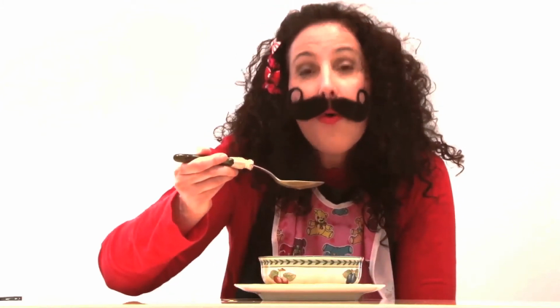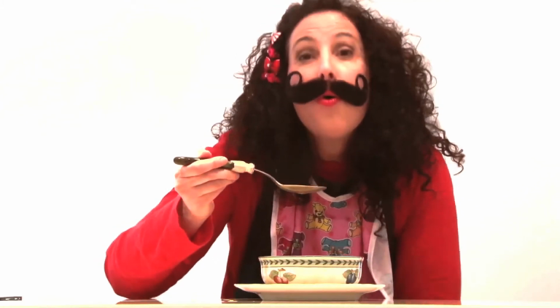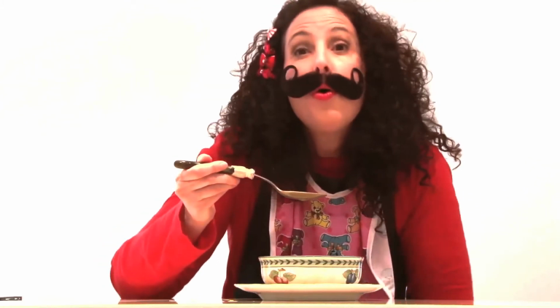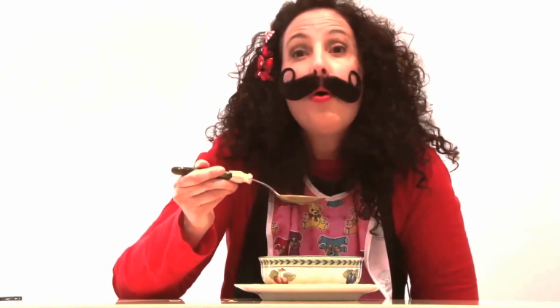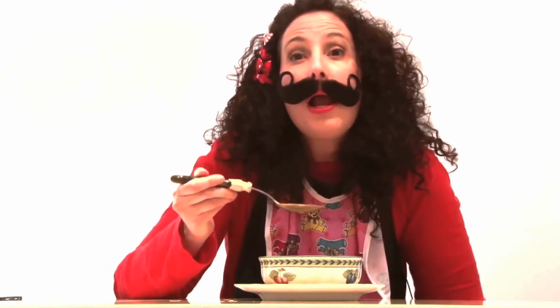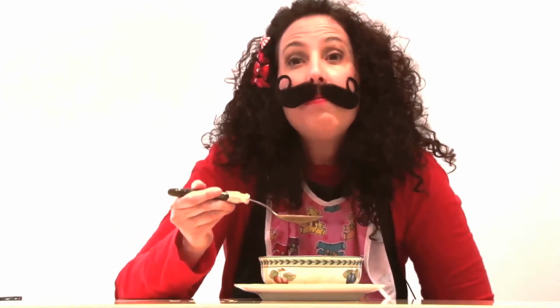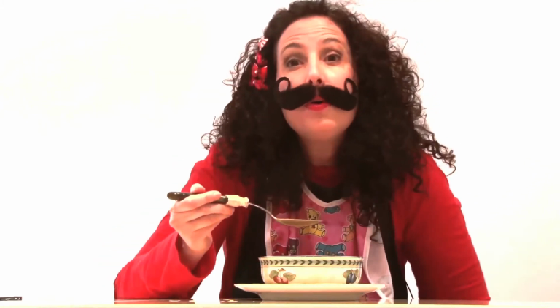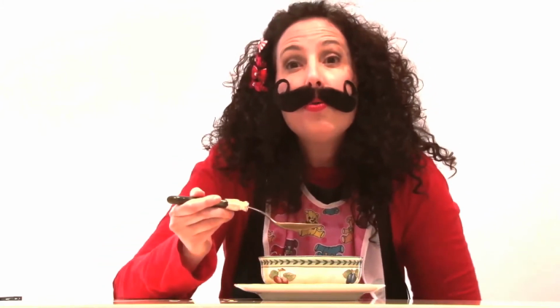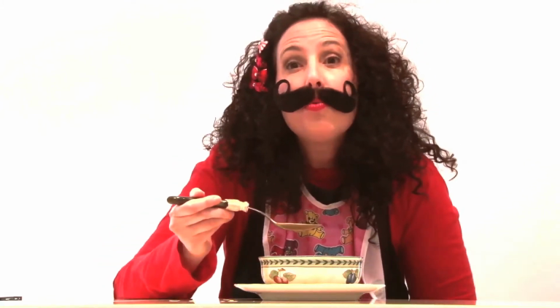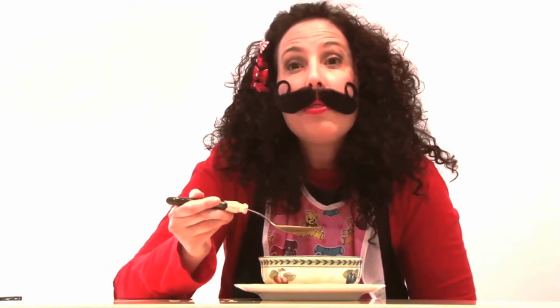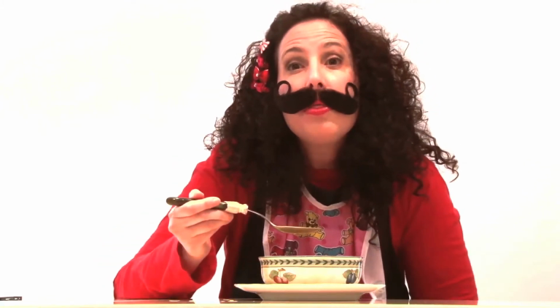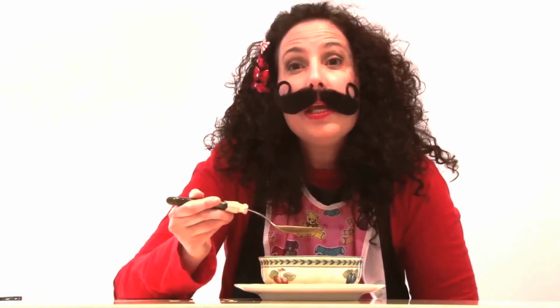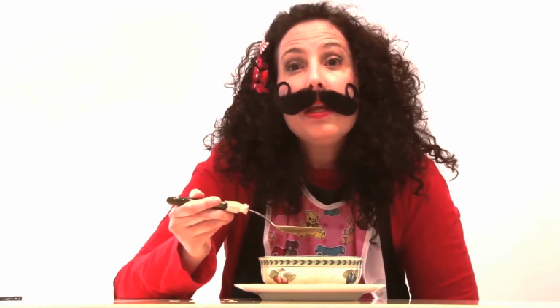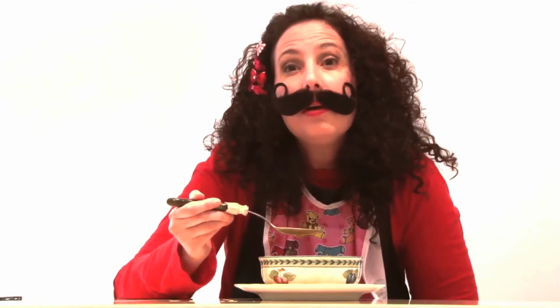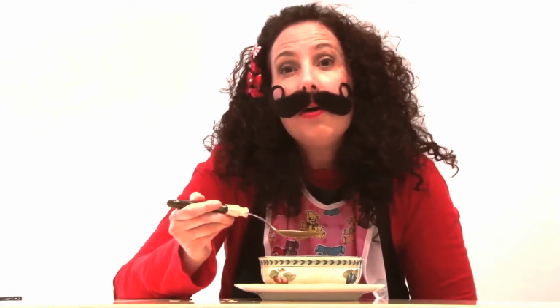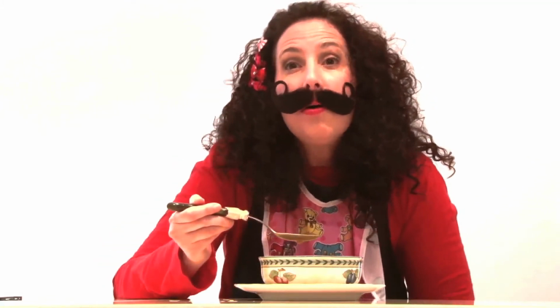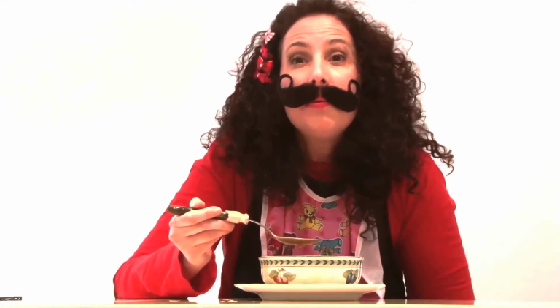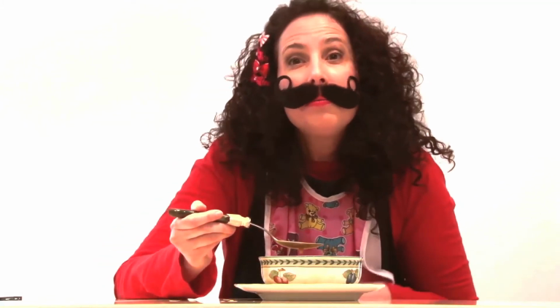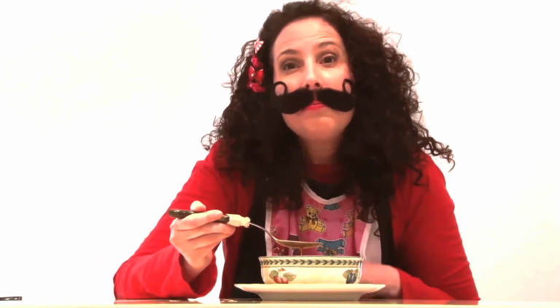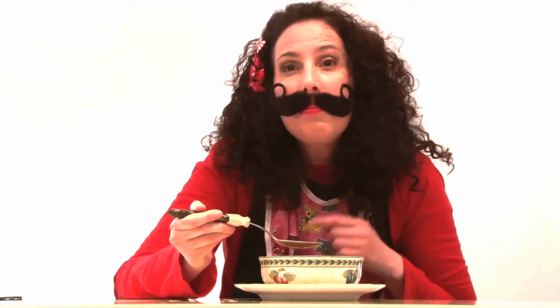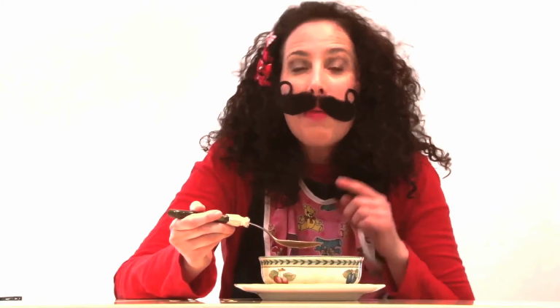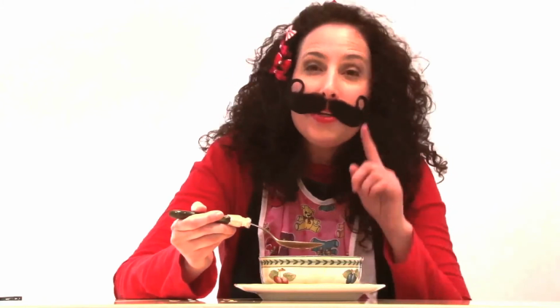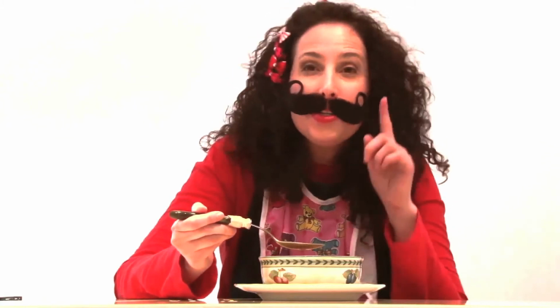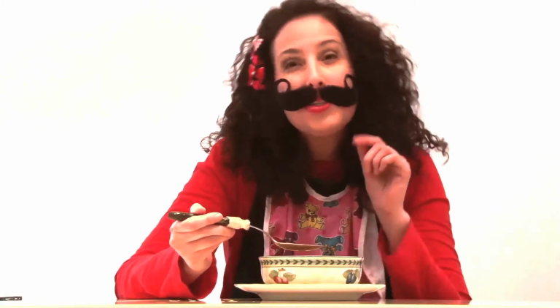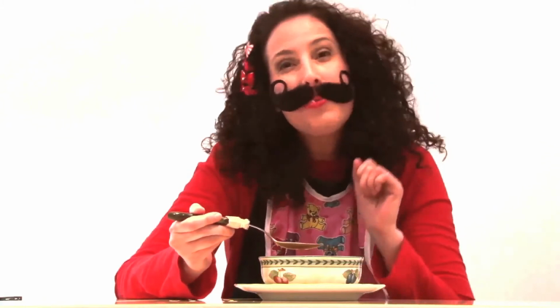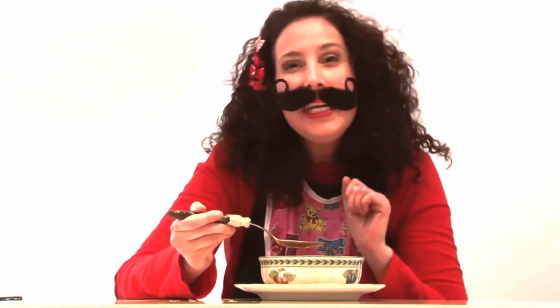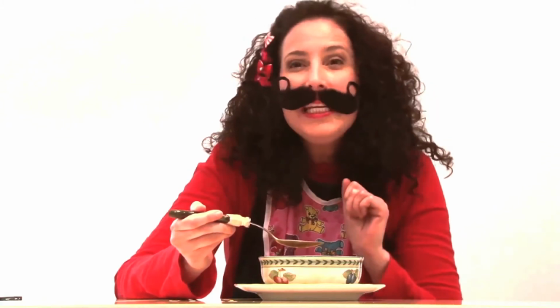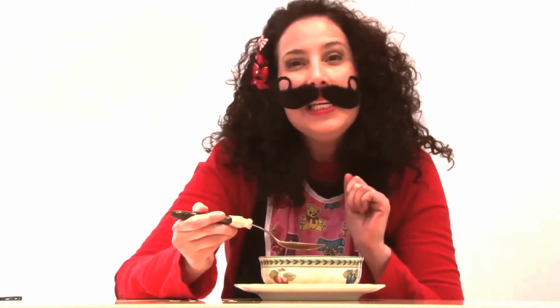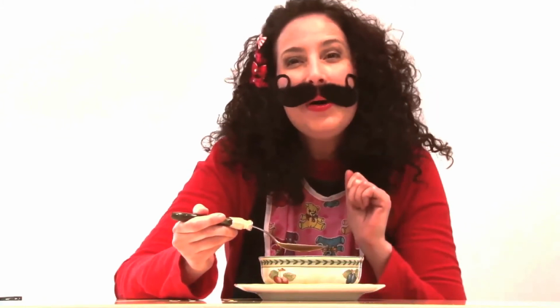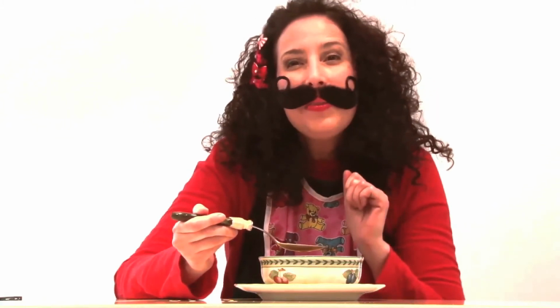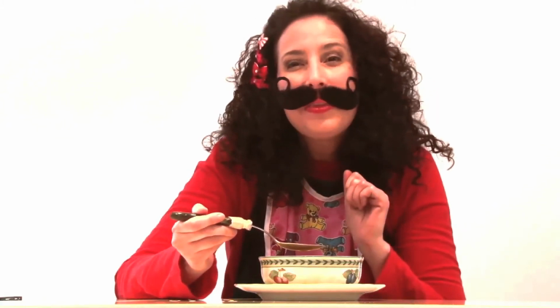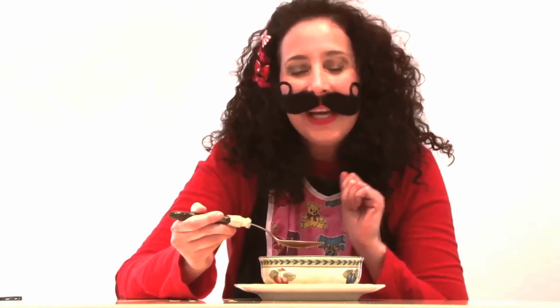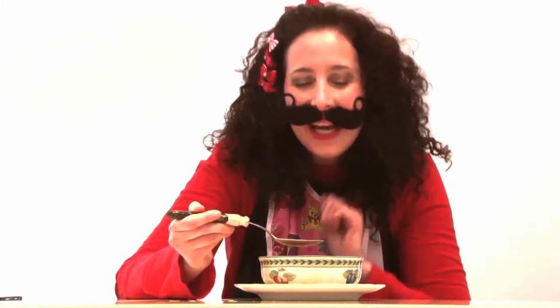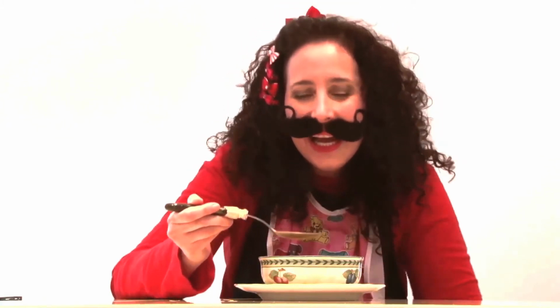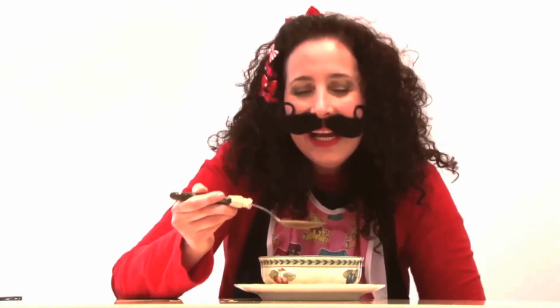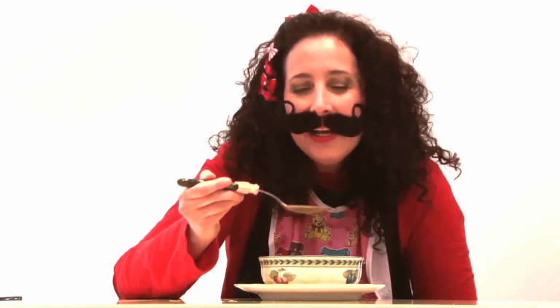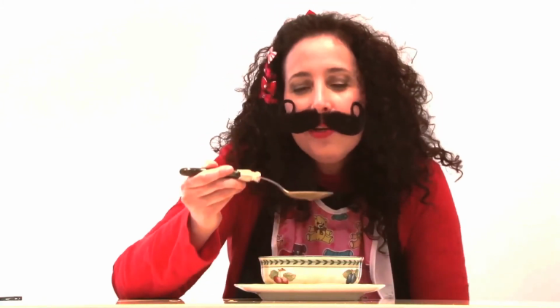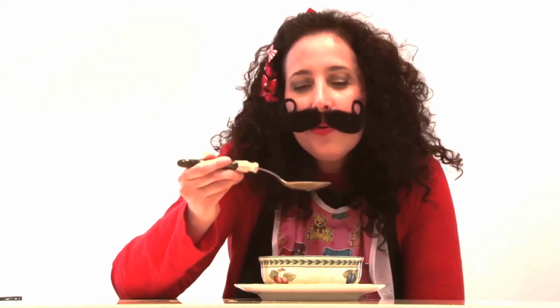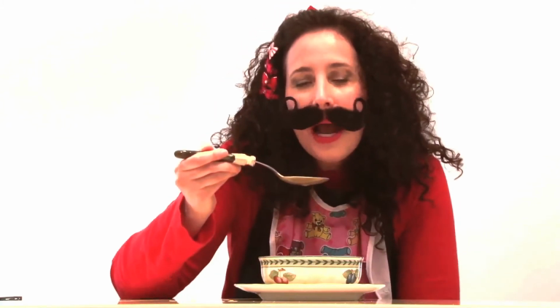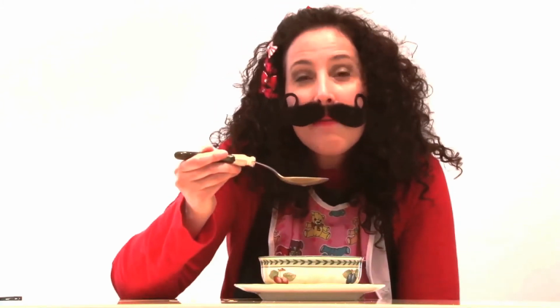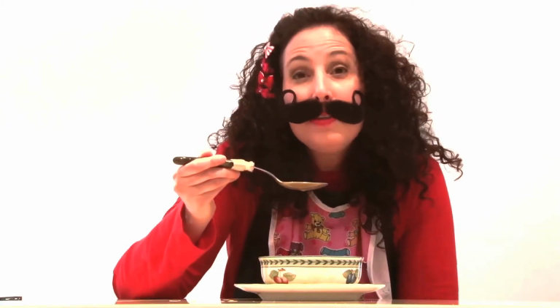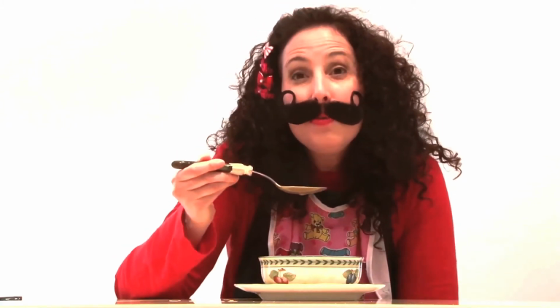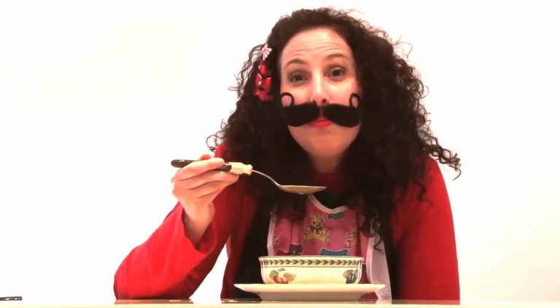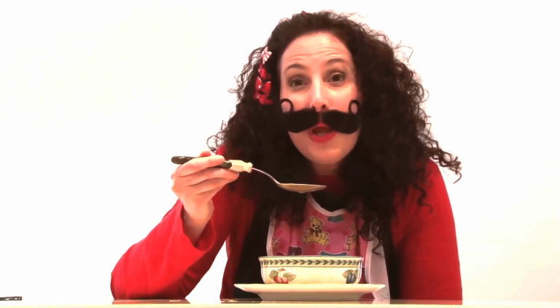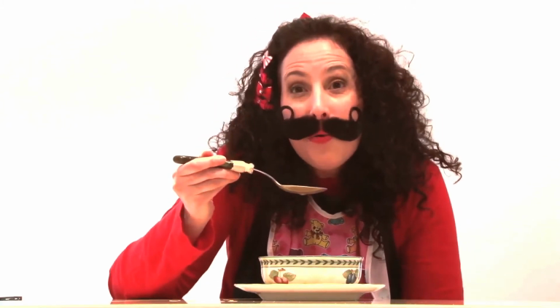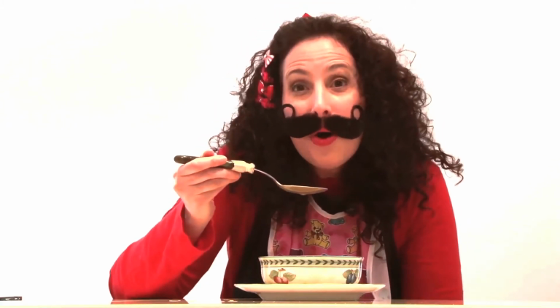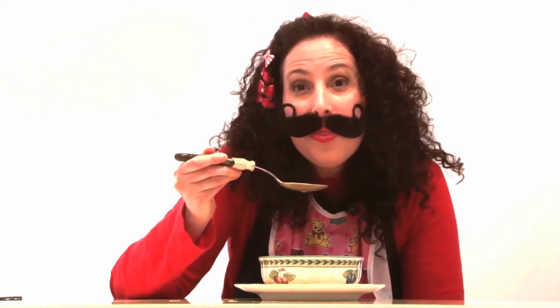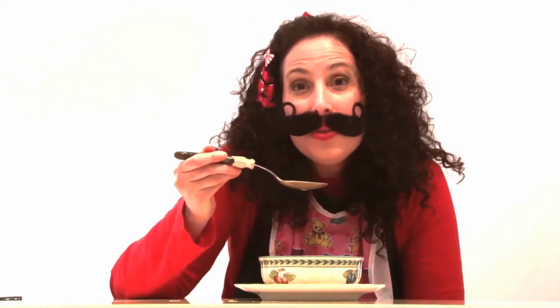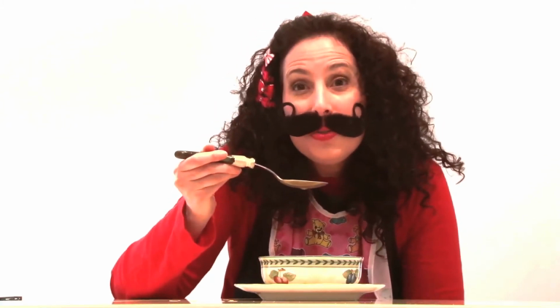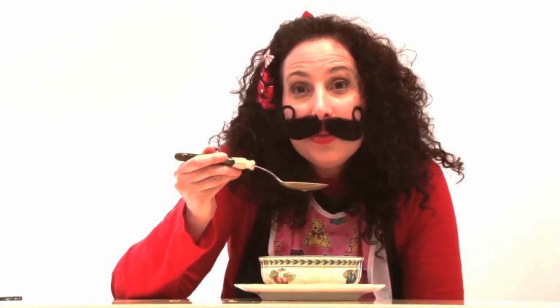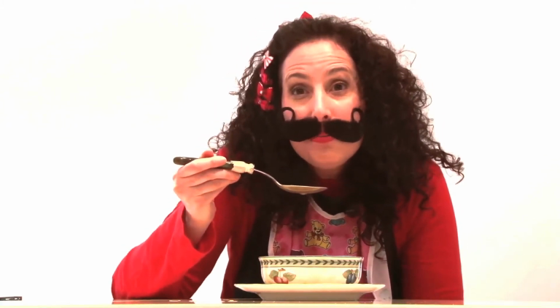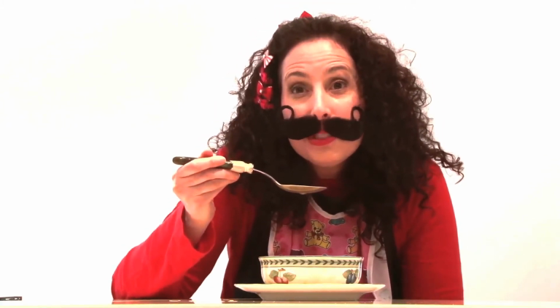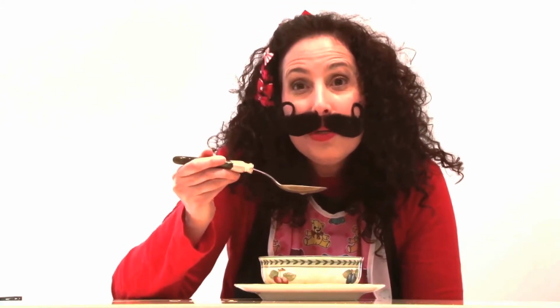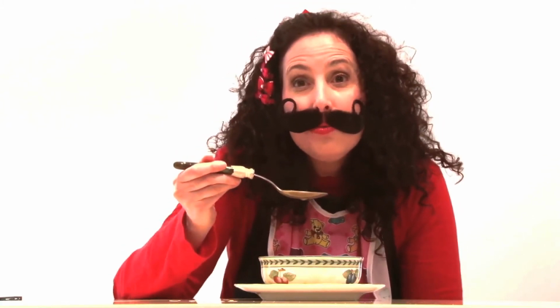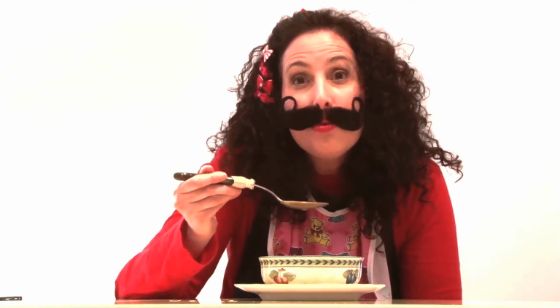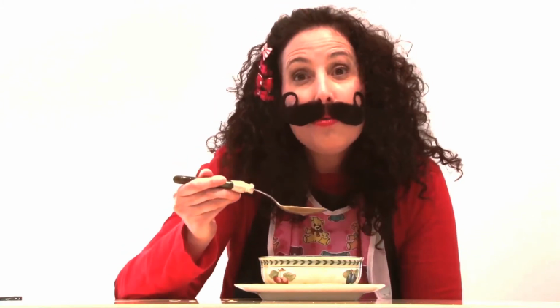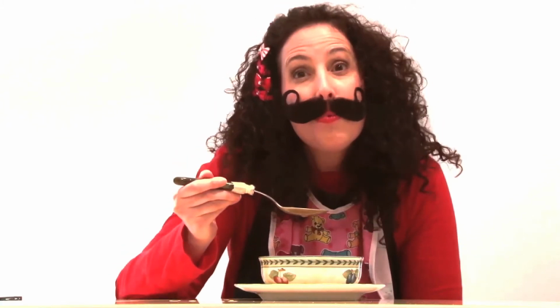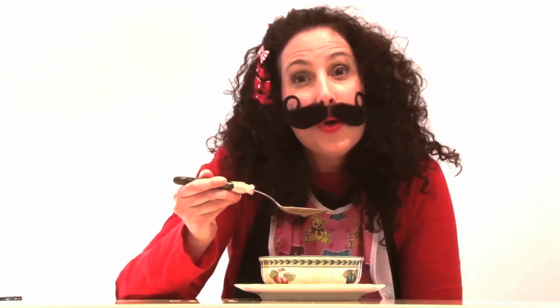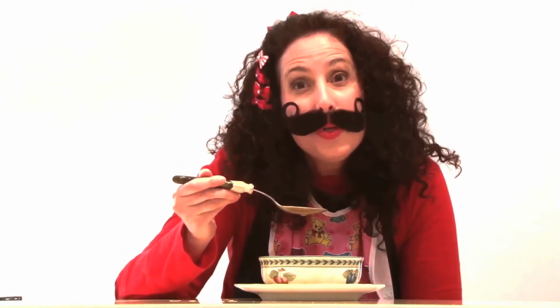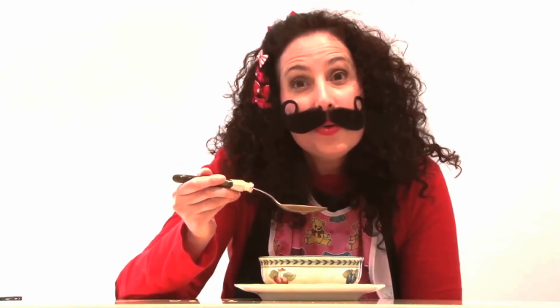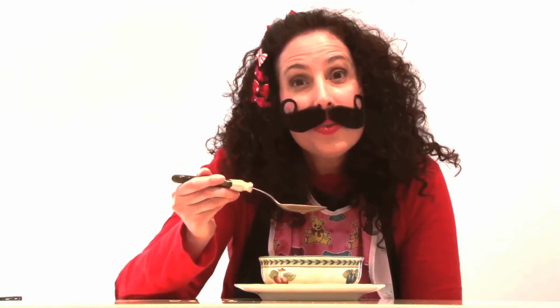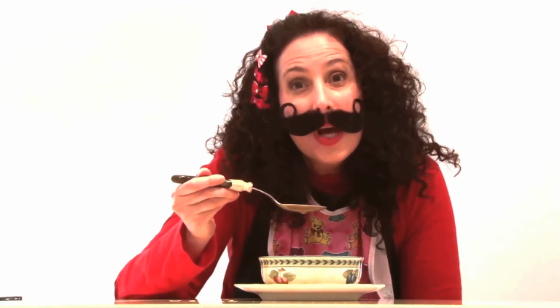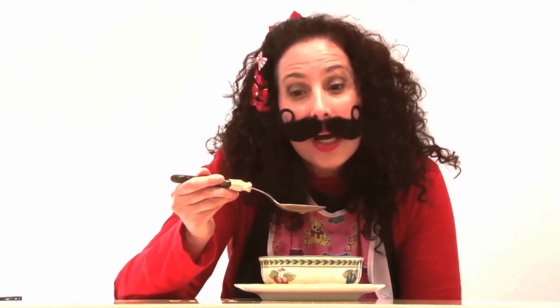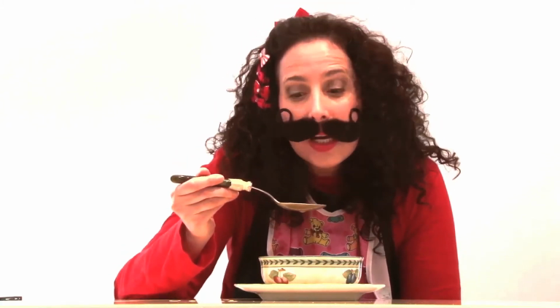Oh, I forgot one thing. You sweet idiot — you have to blow on the soup so you don't burn your tongue.